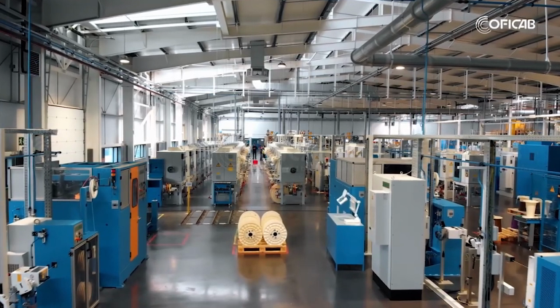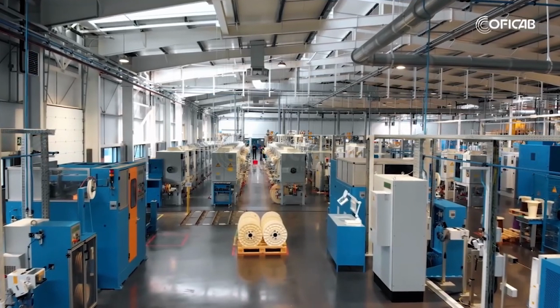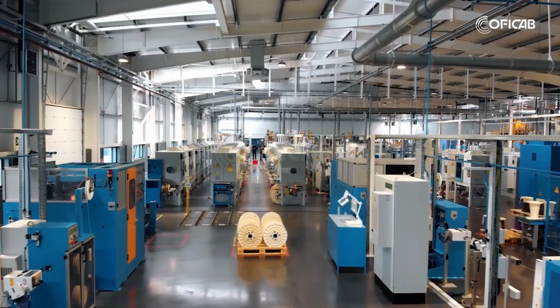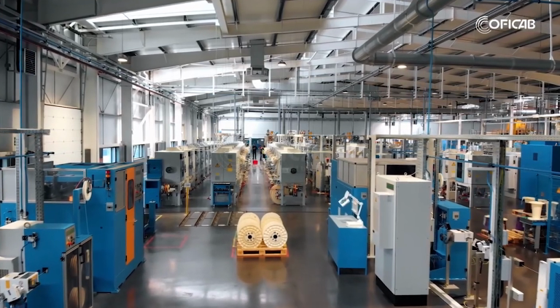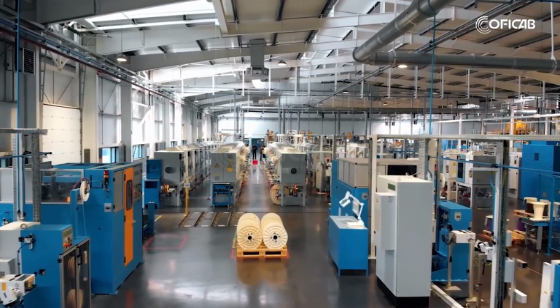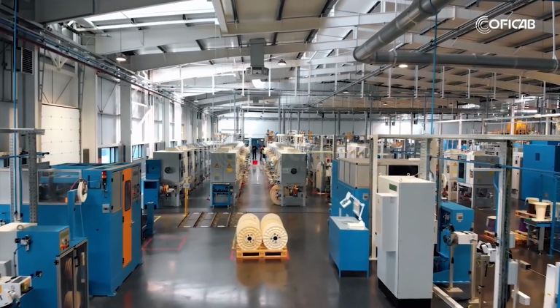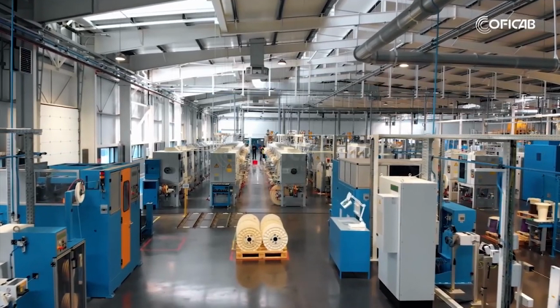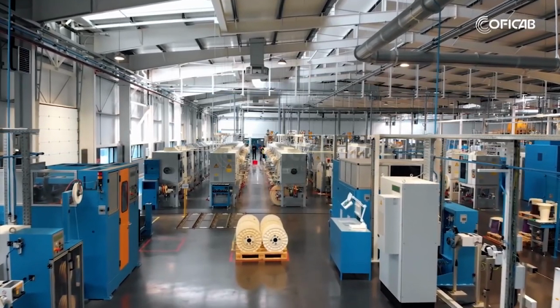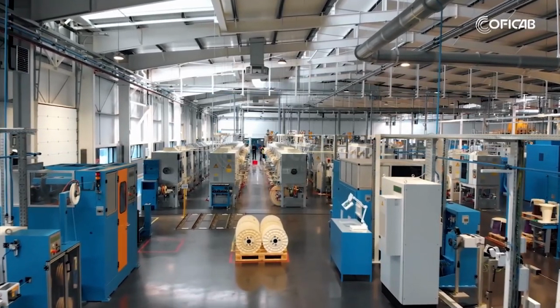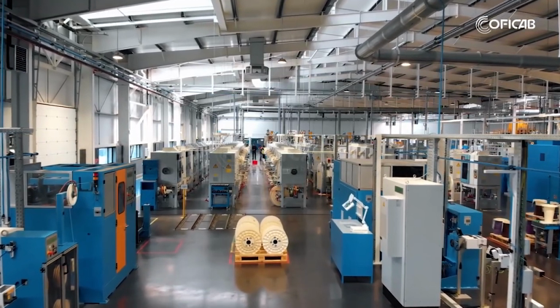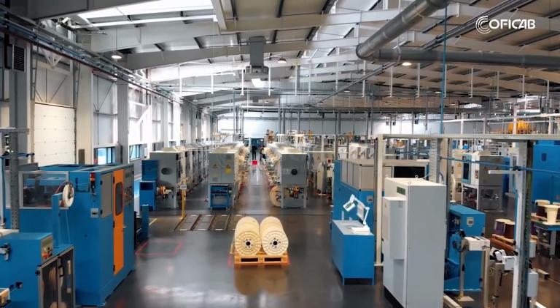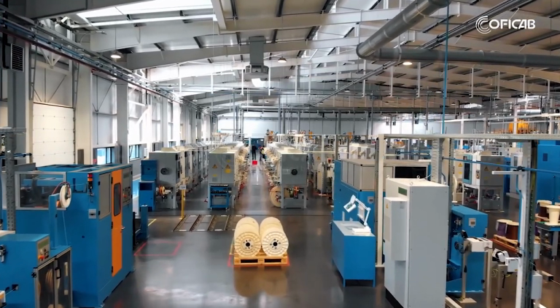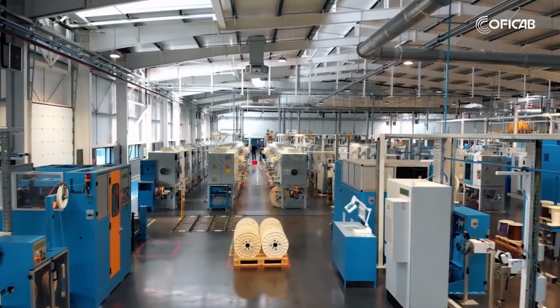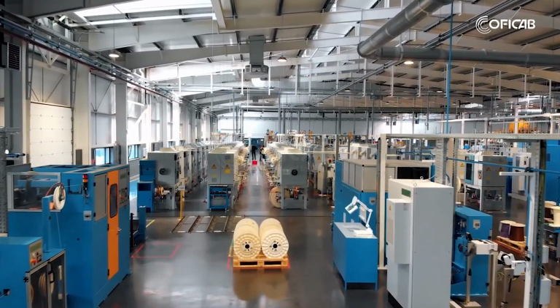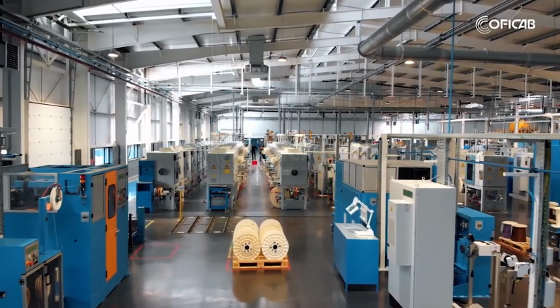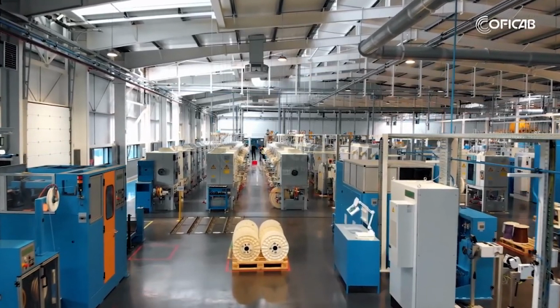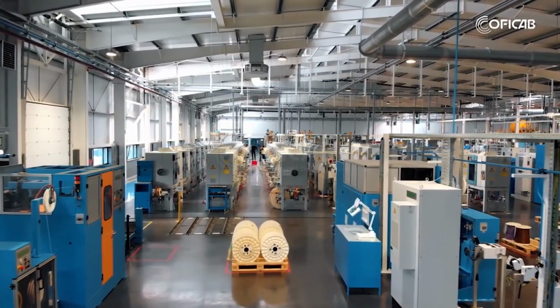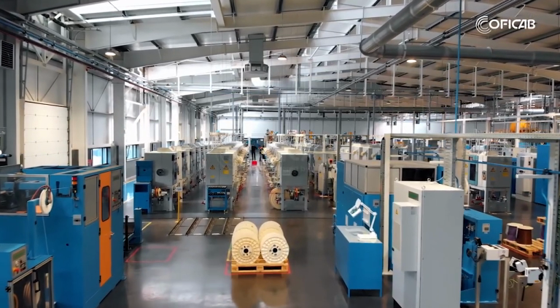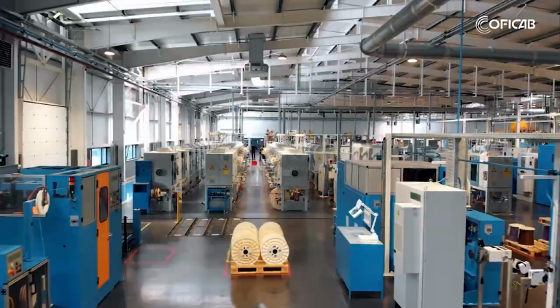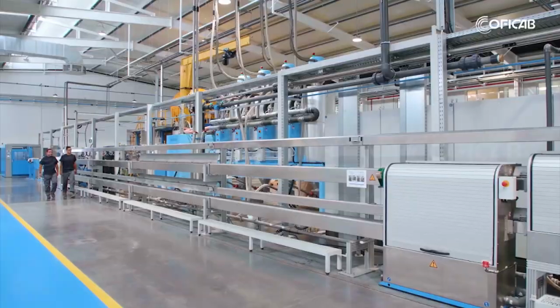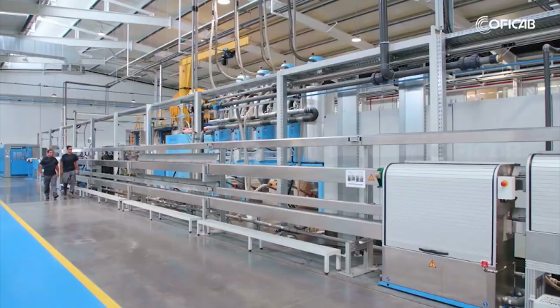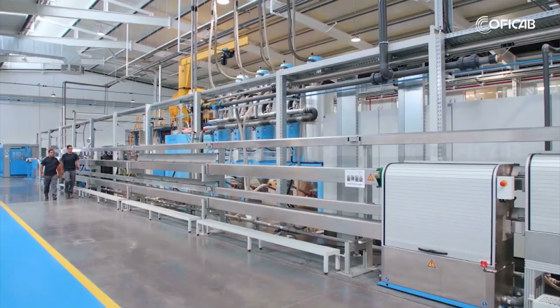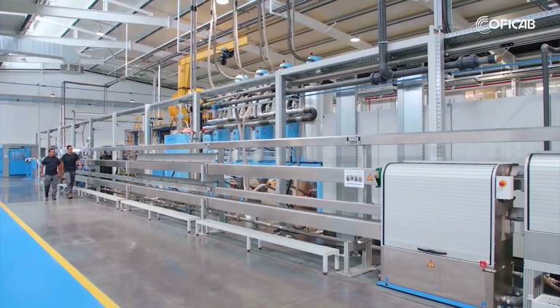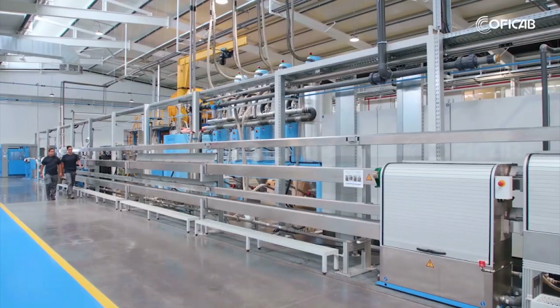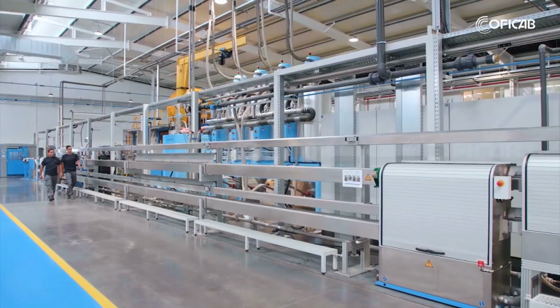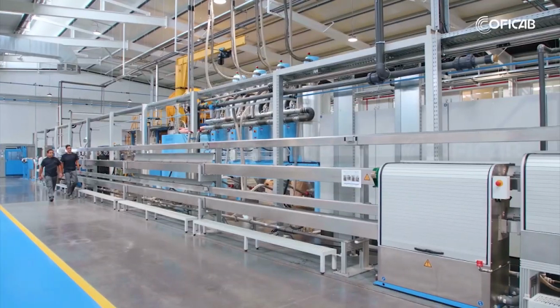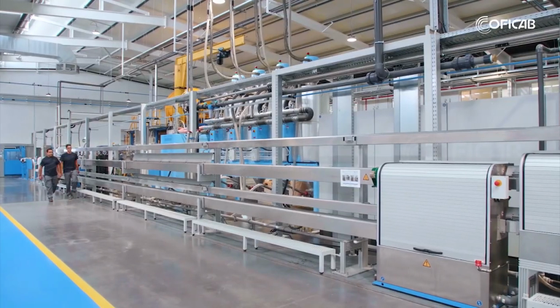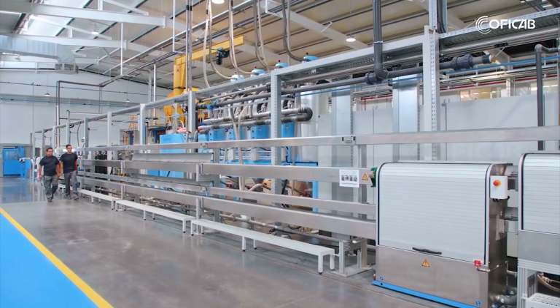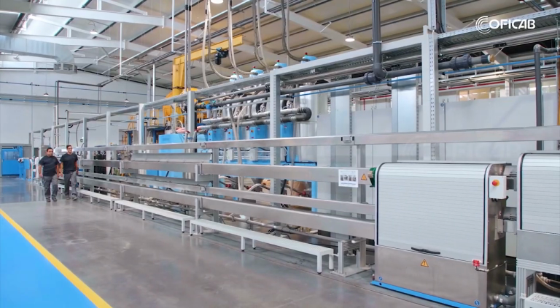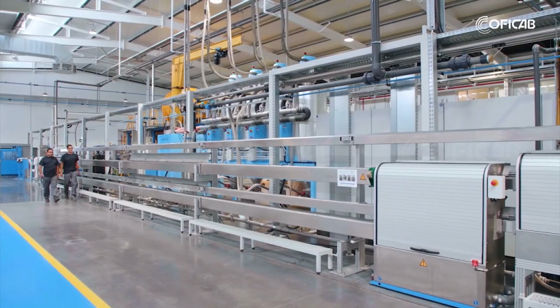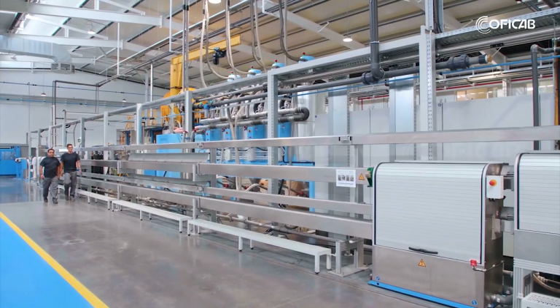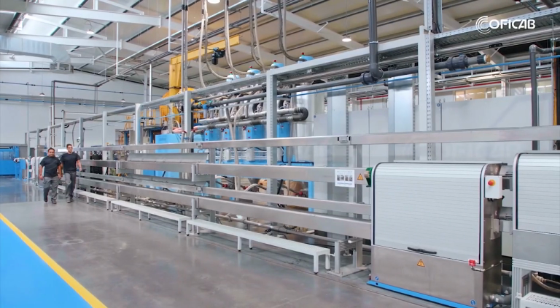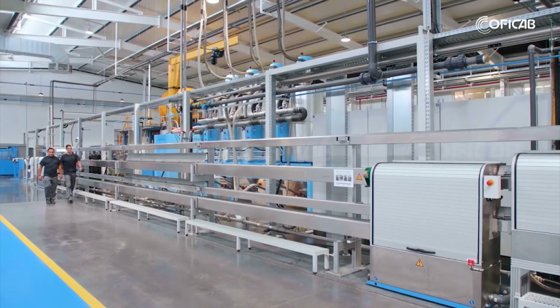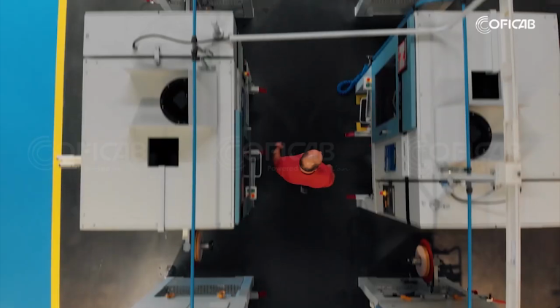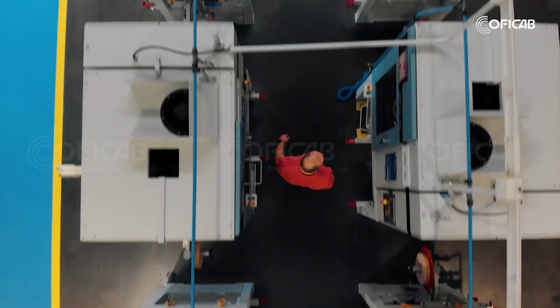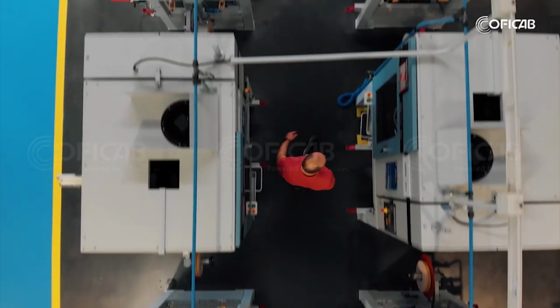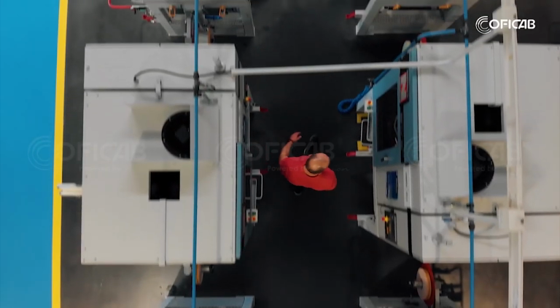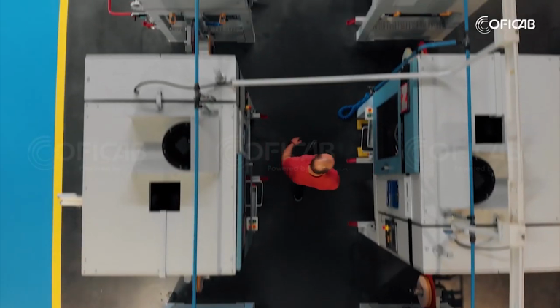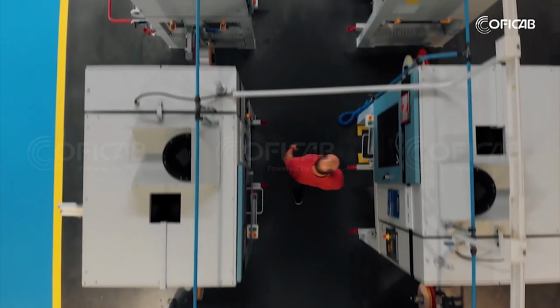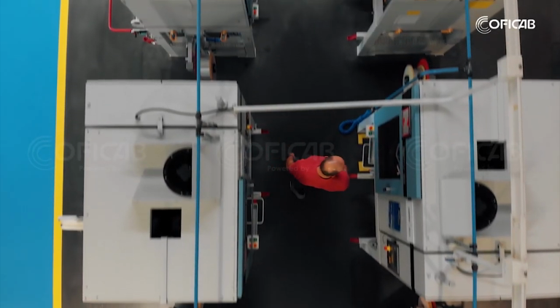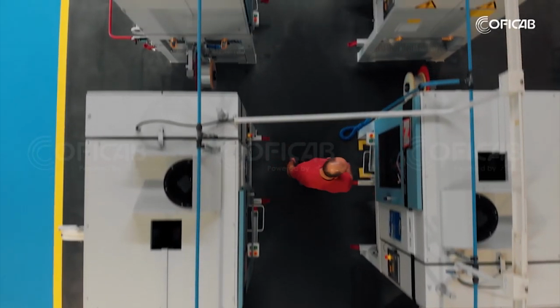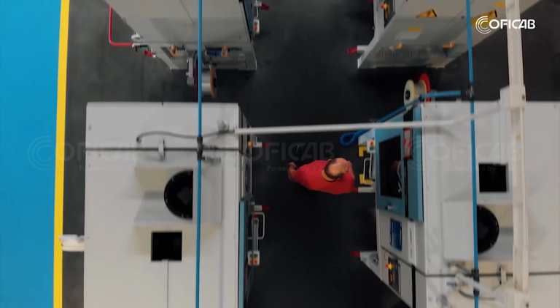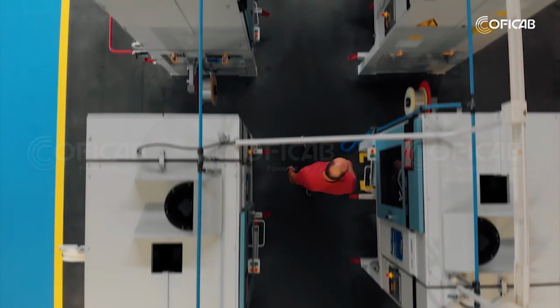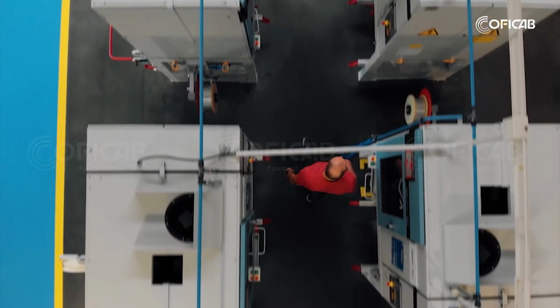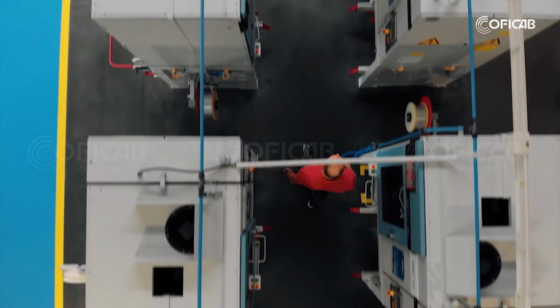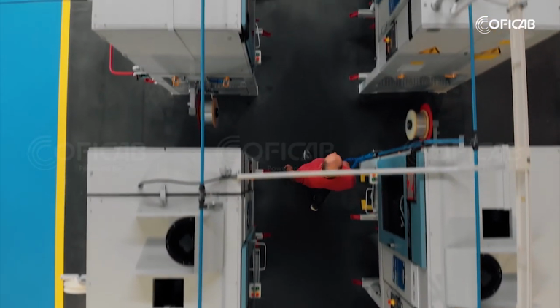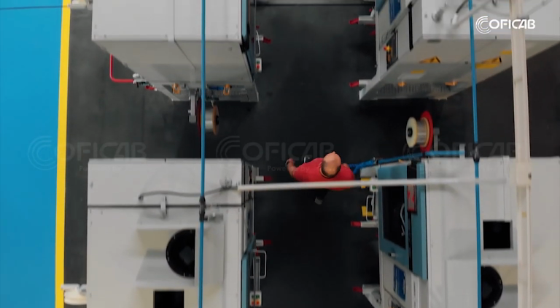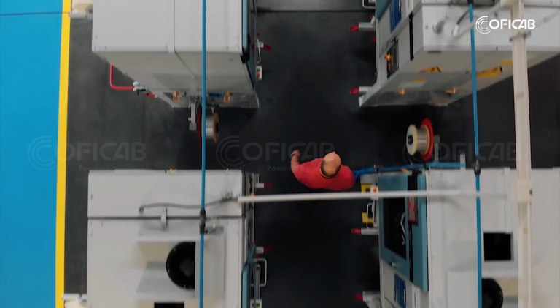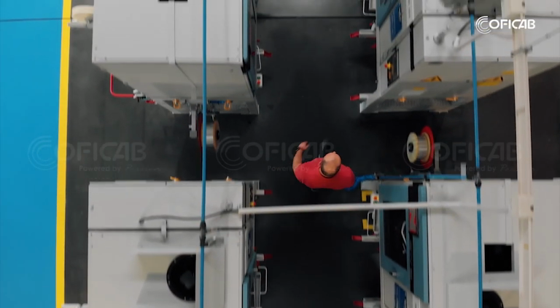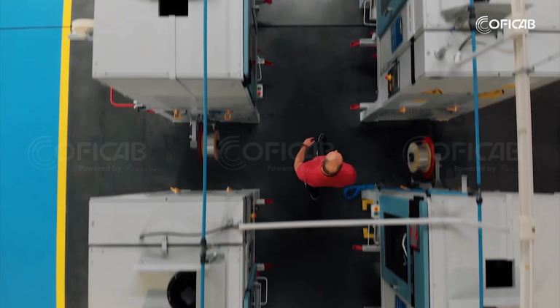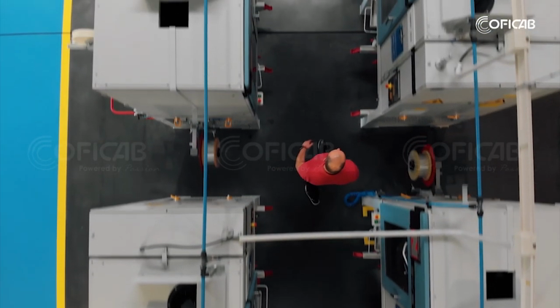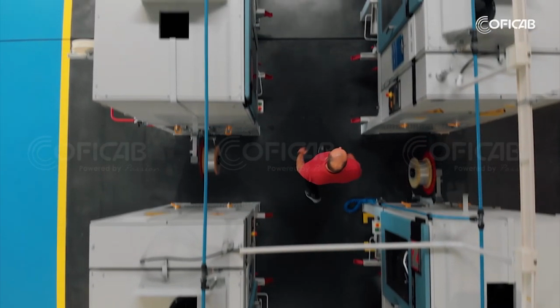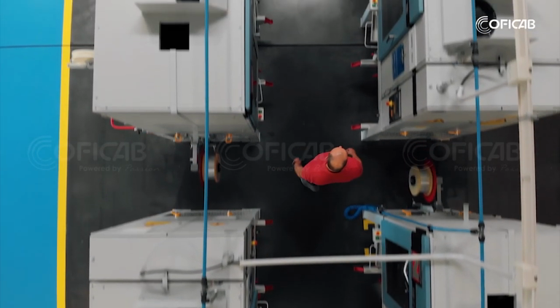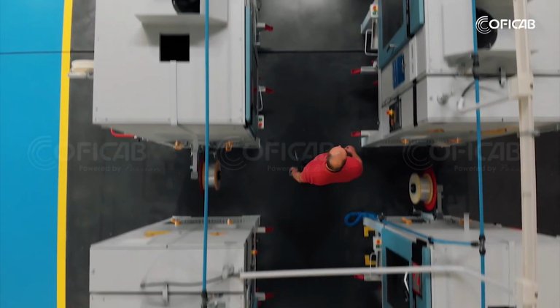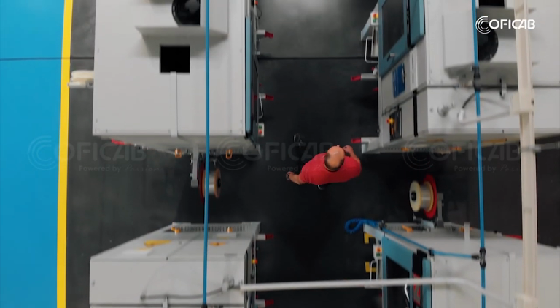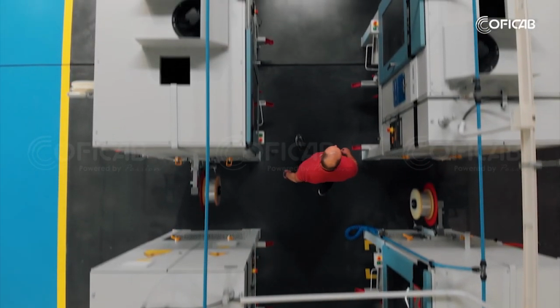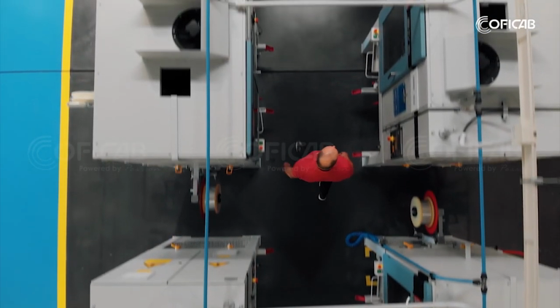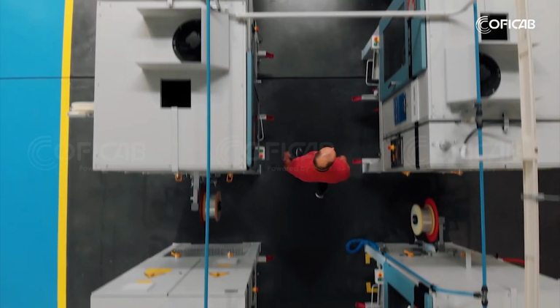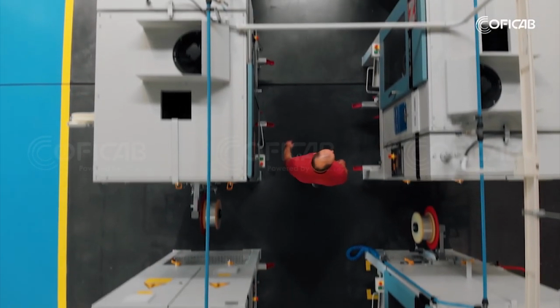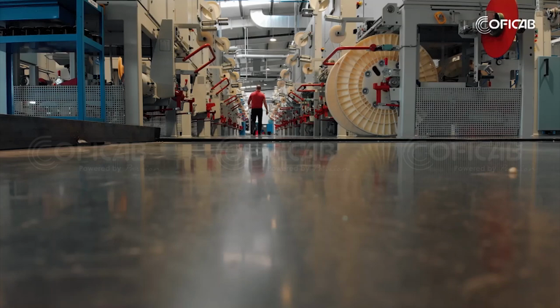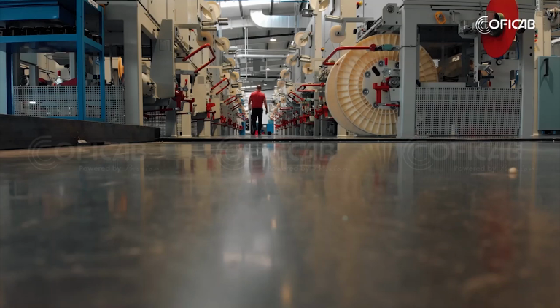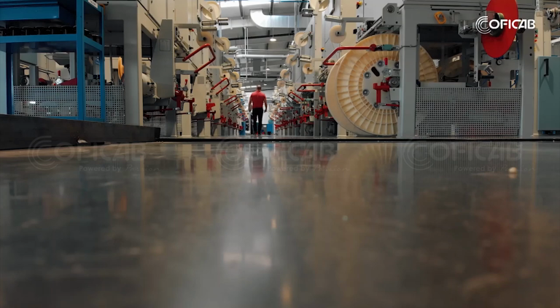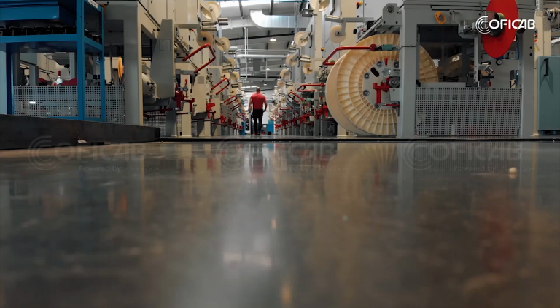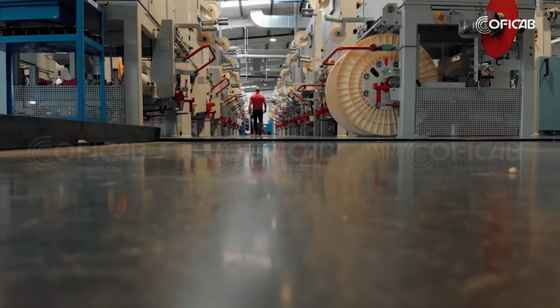Today we offer you a special journey. We'd like to talk you through our manufacturing process. Are you ready? Let's go!